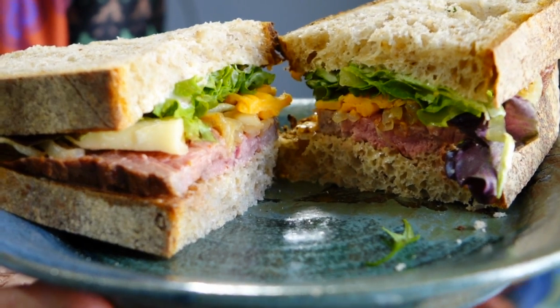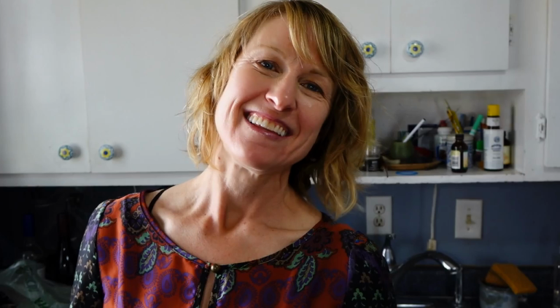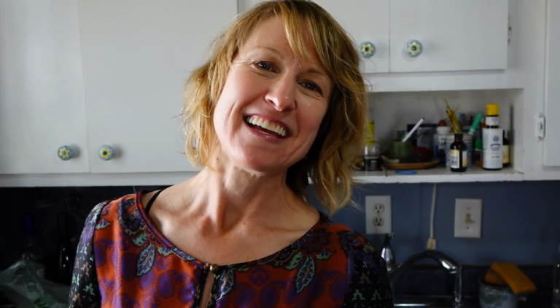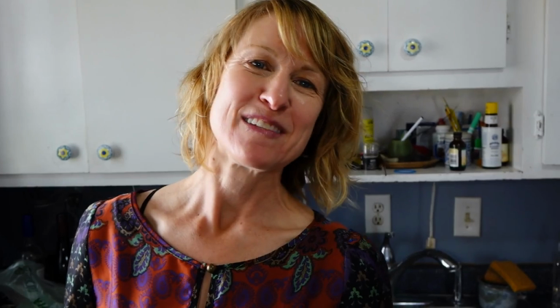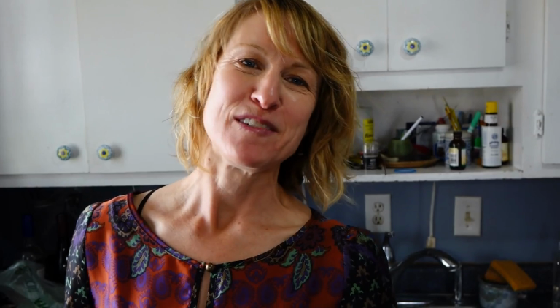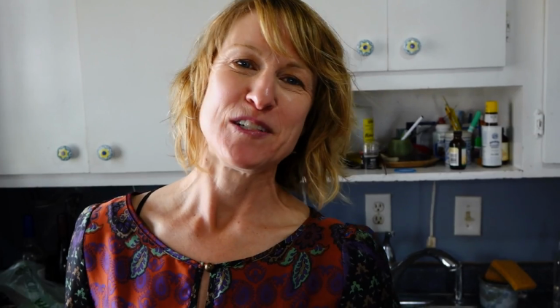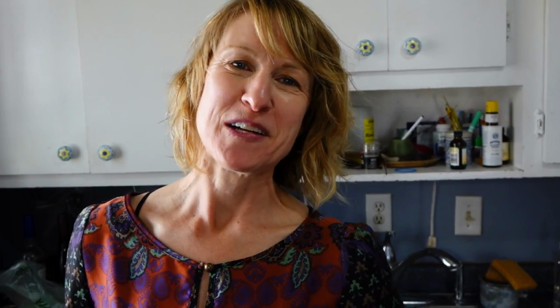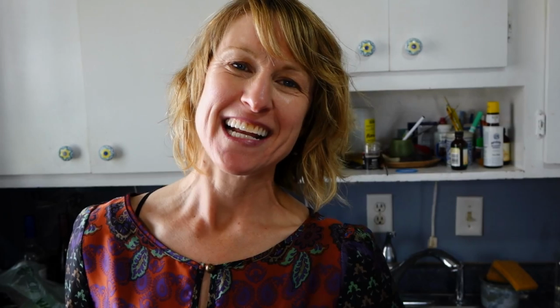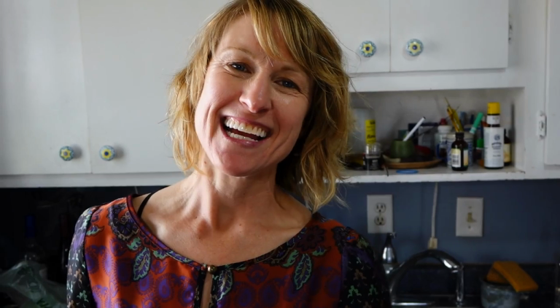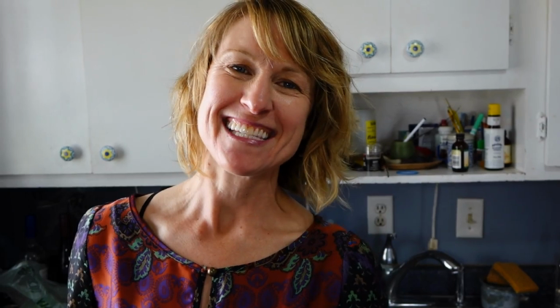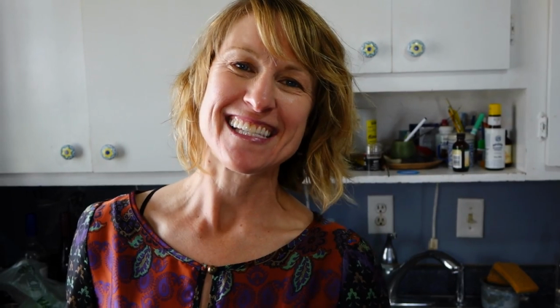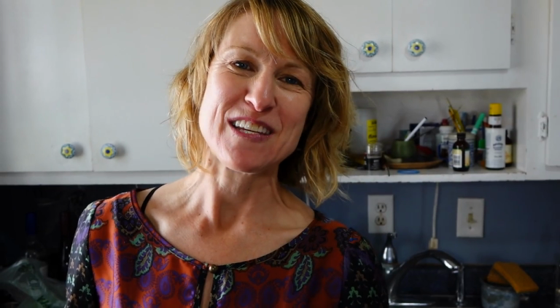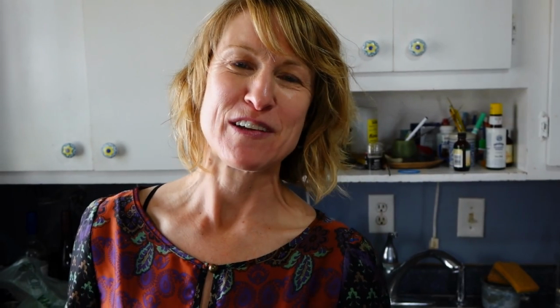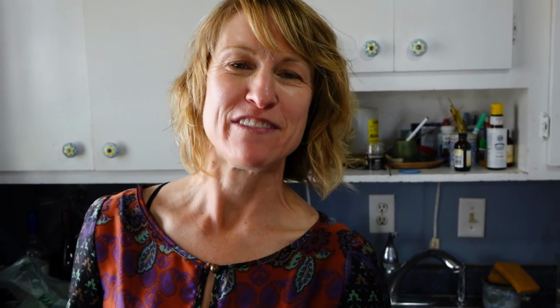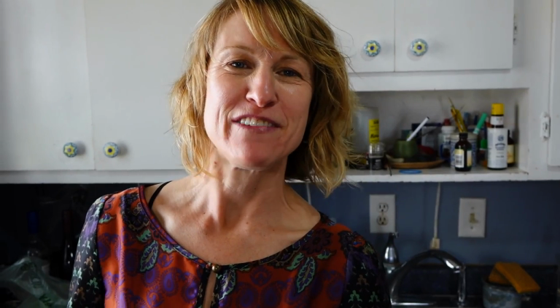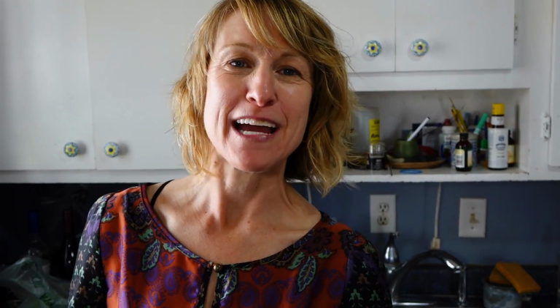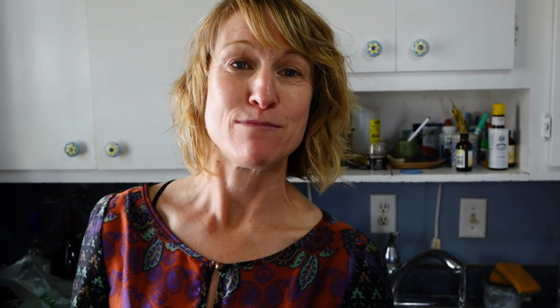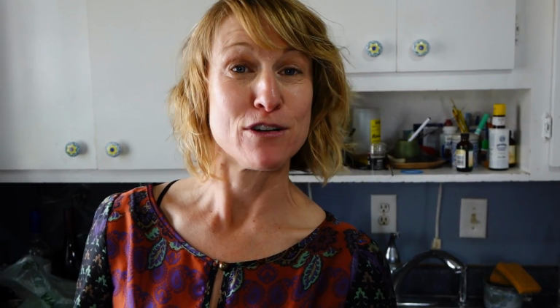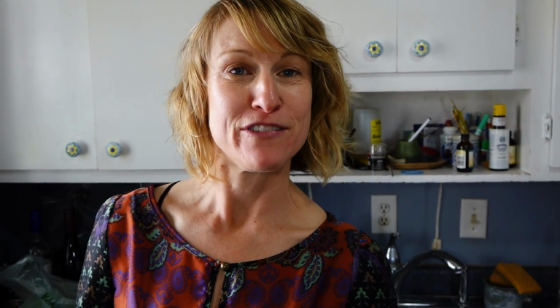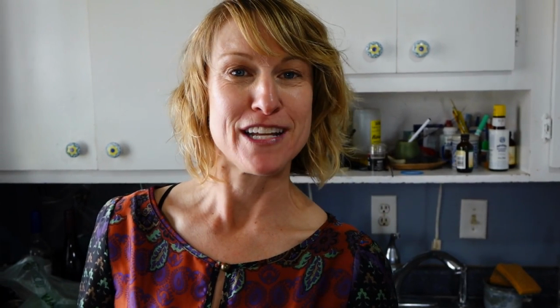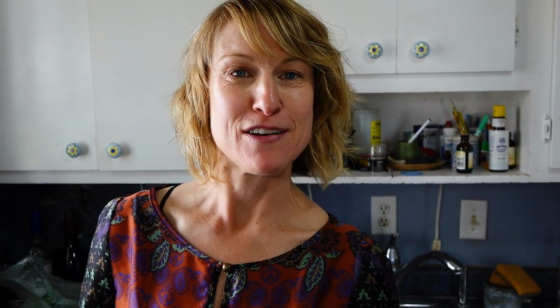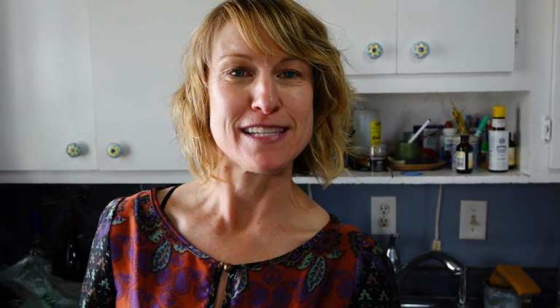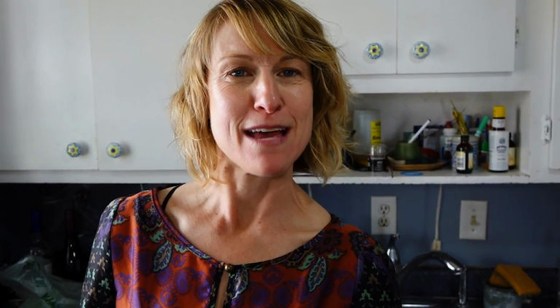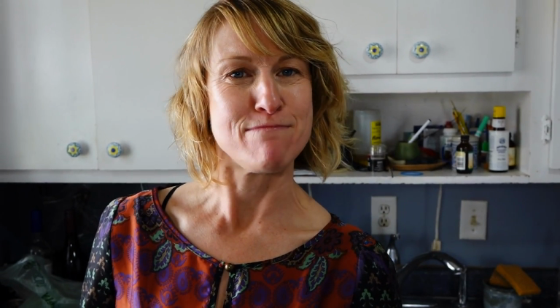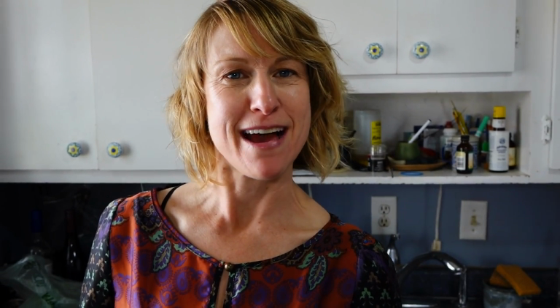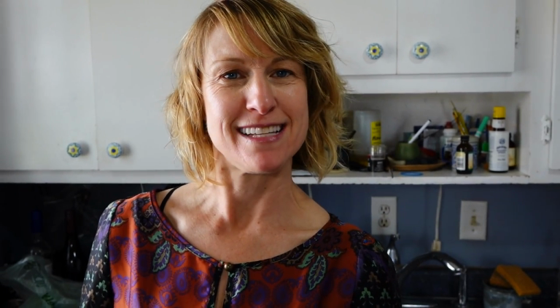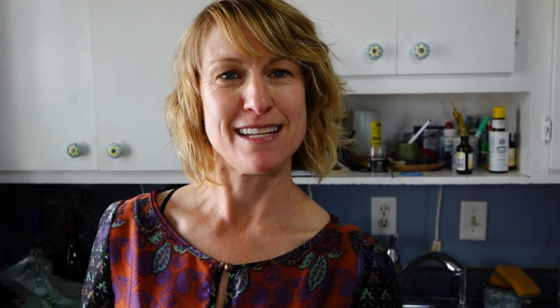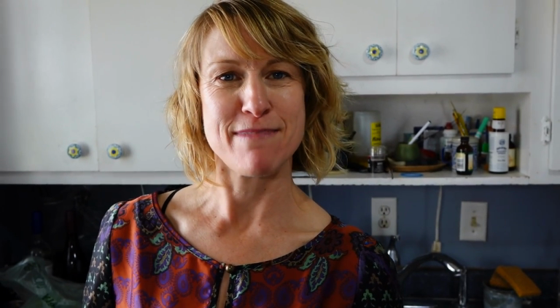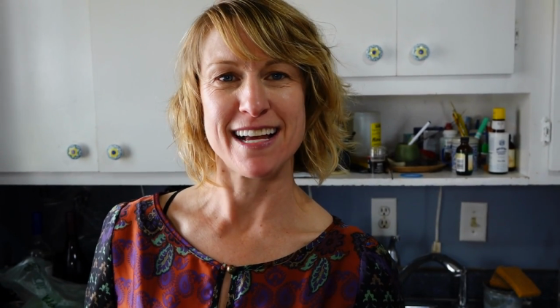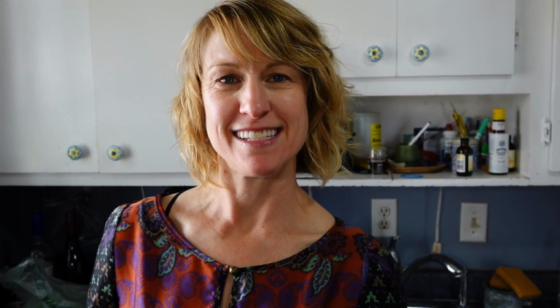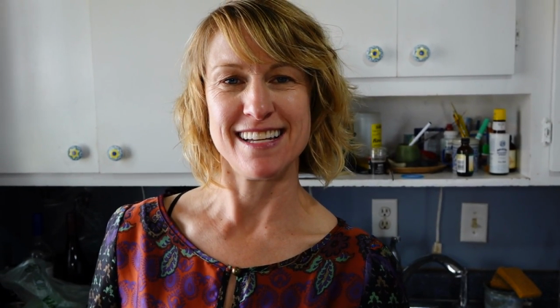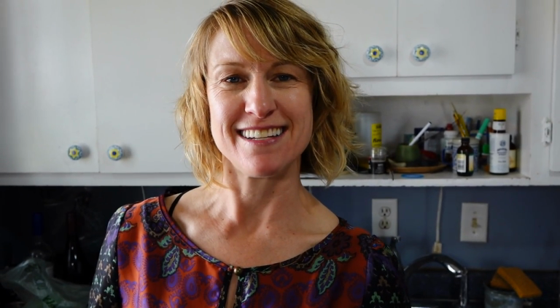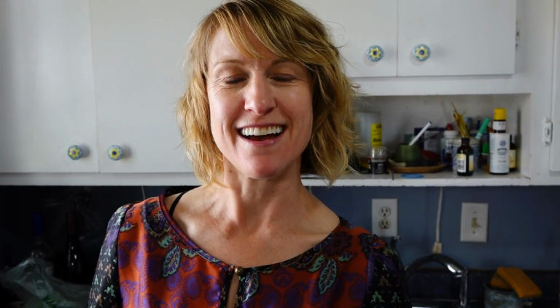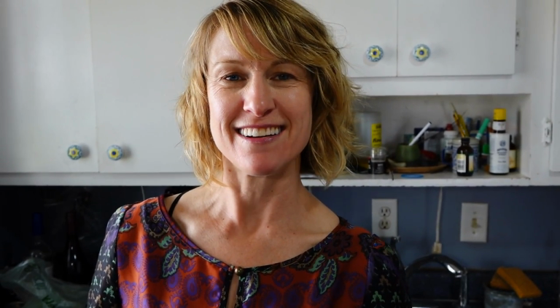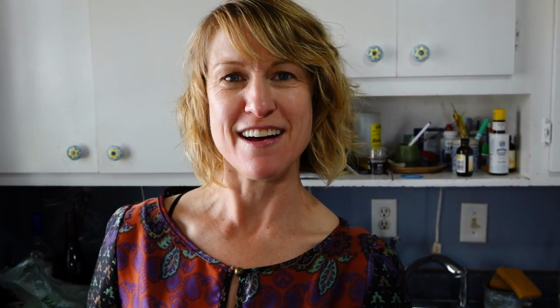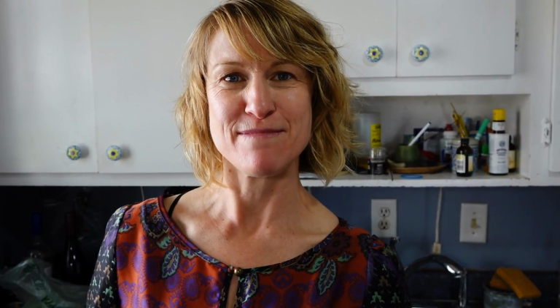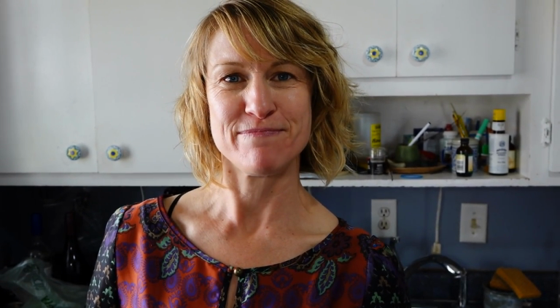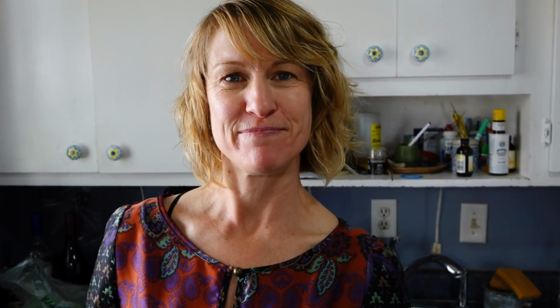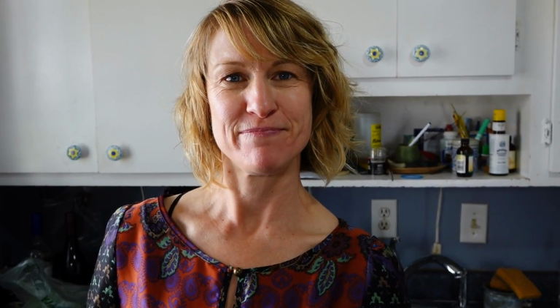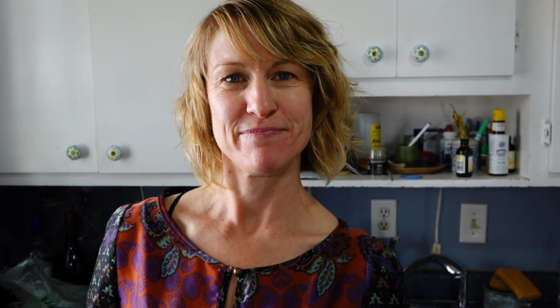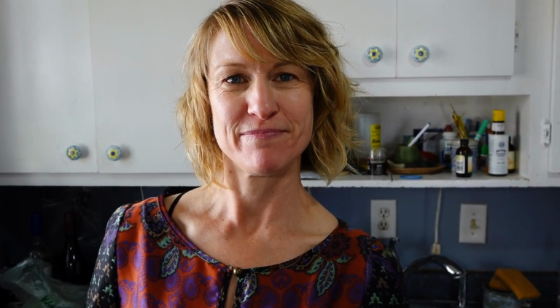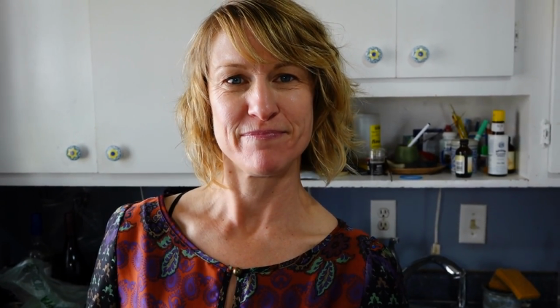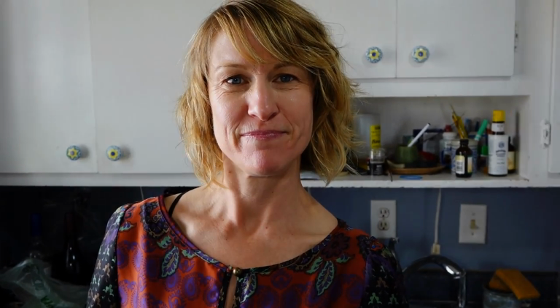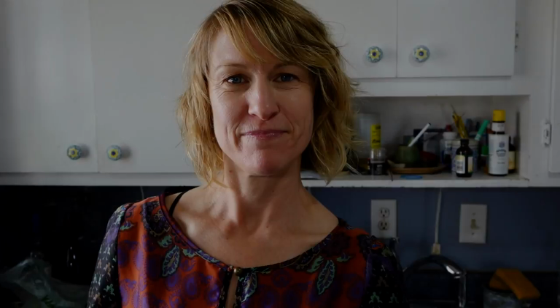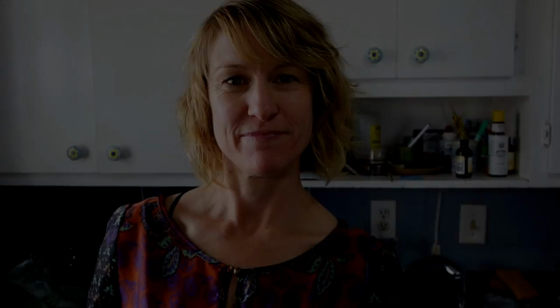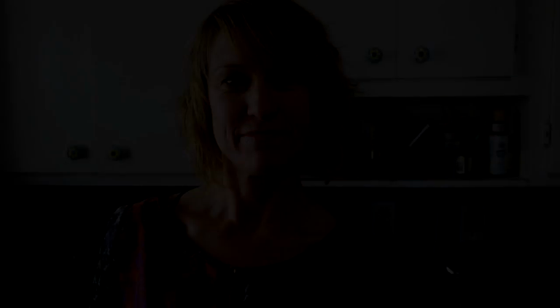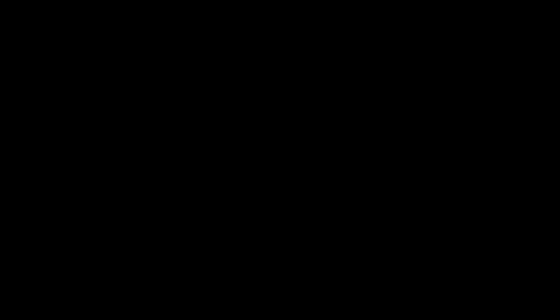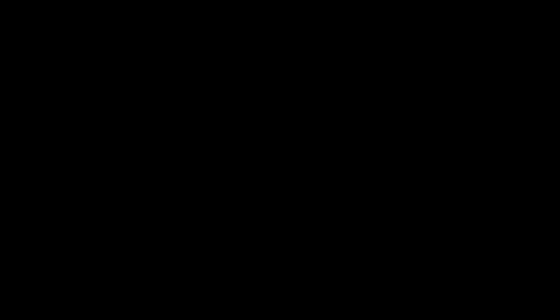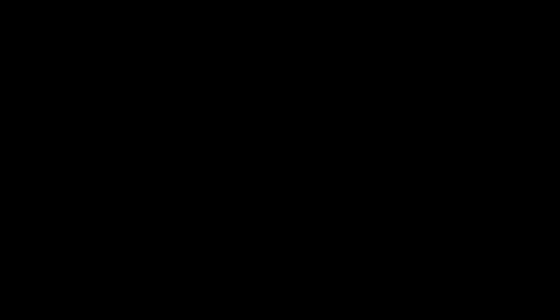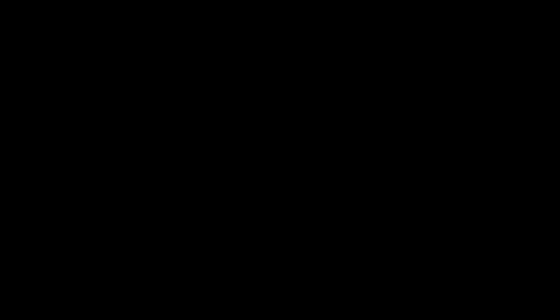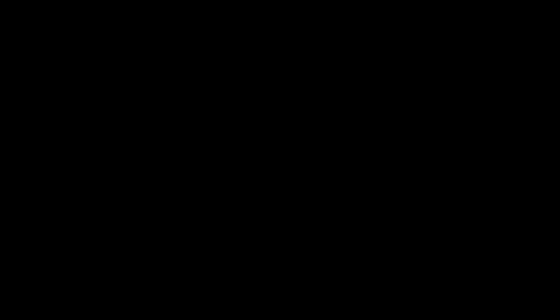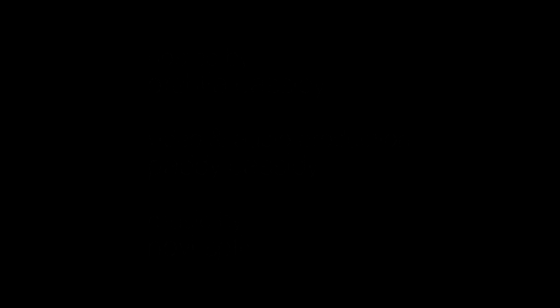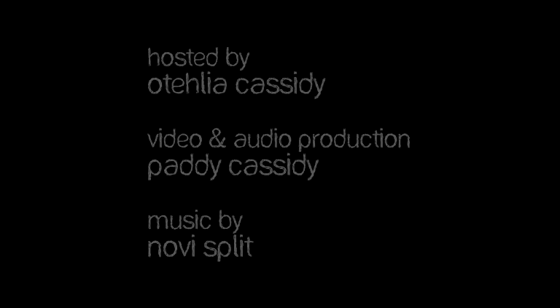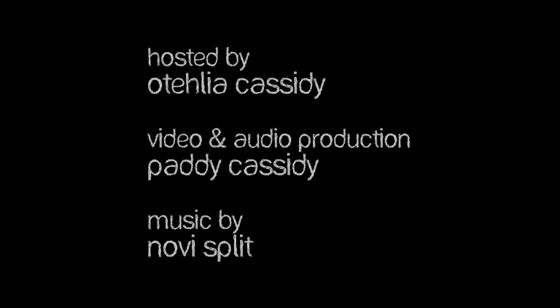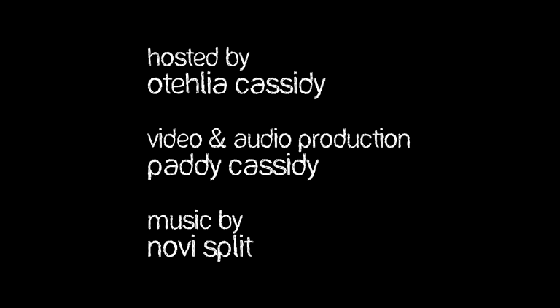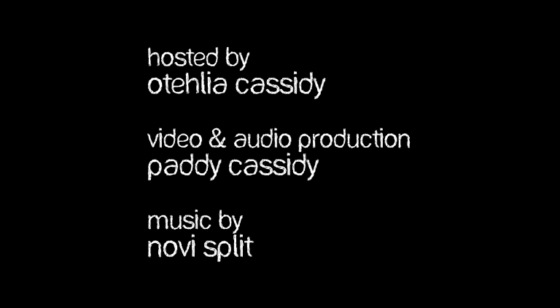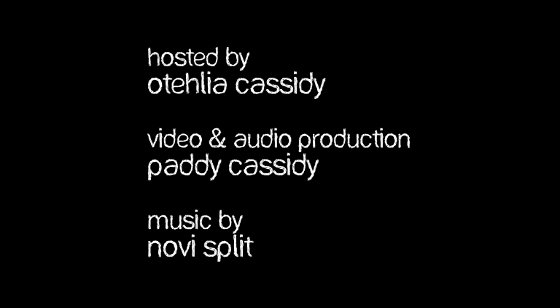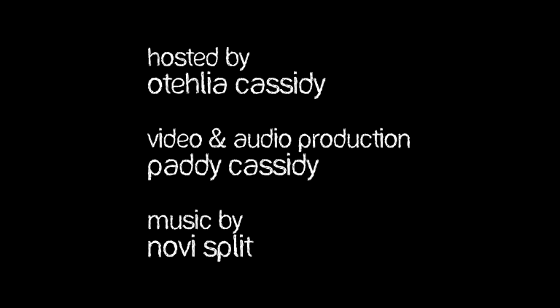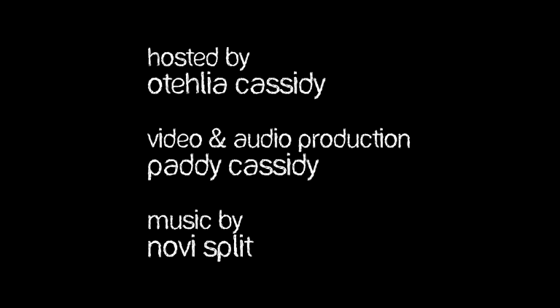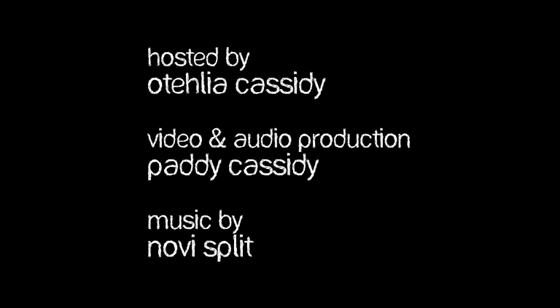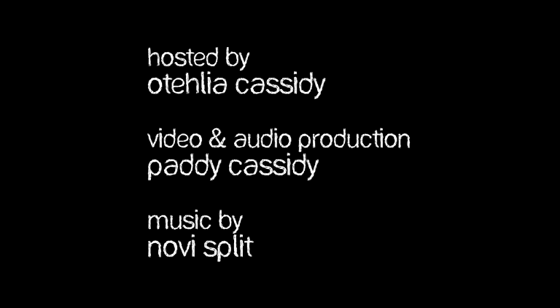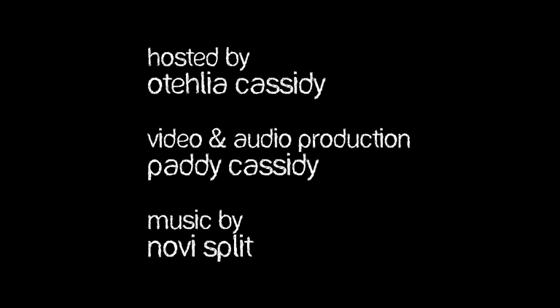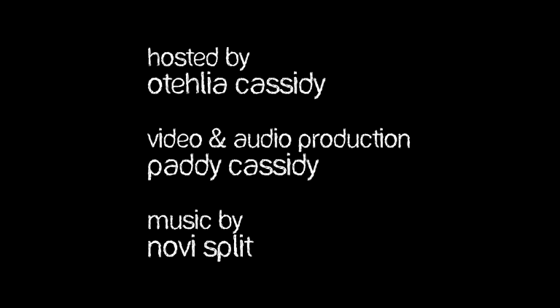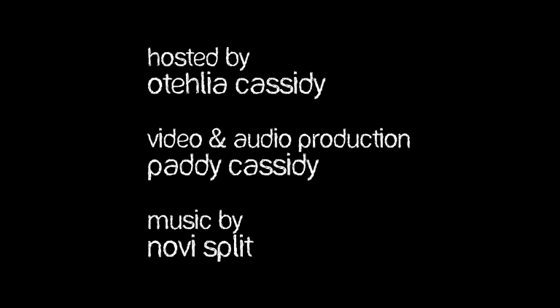Thanks for joining us. You can find more videos at madisonmagazine.com. Thank you. Bye.